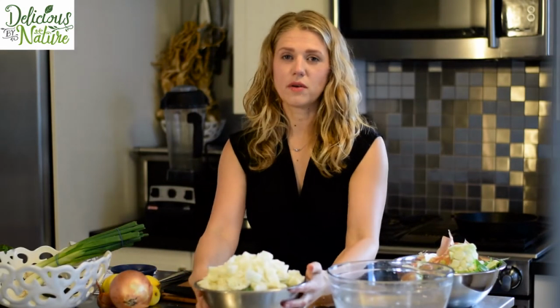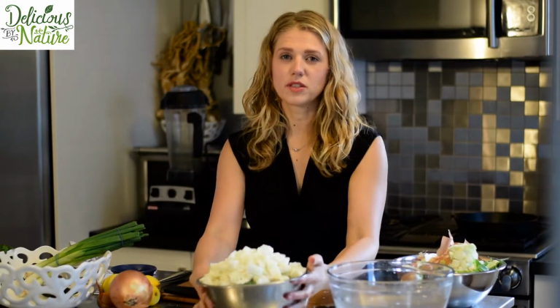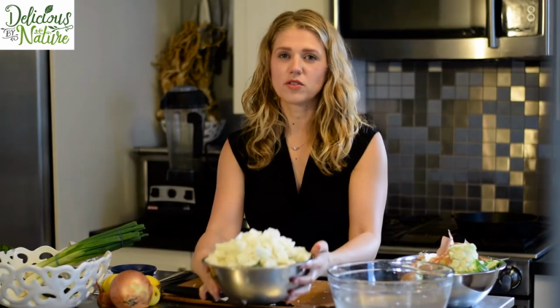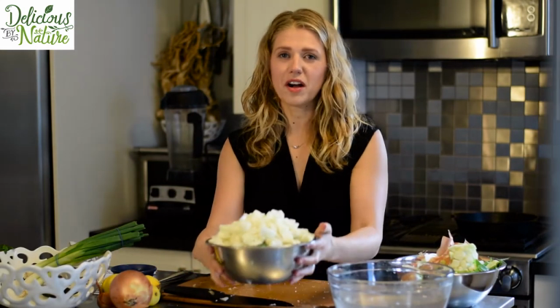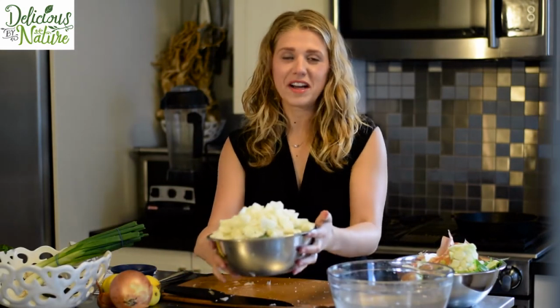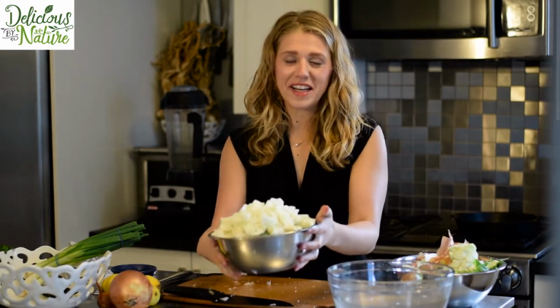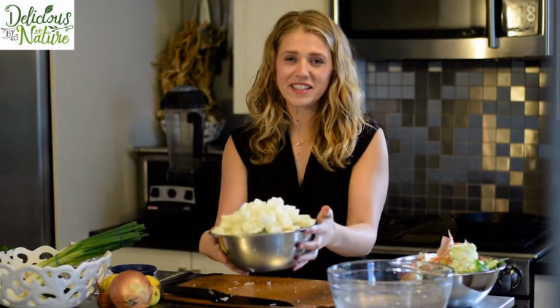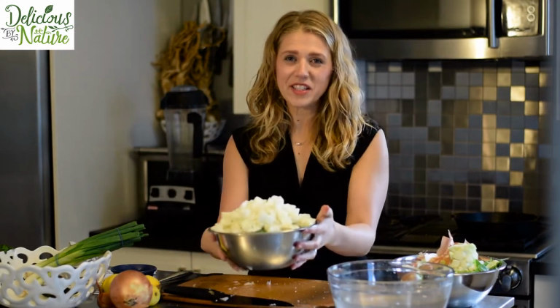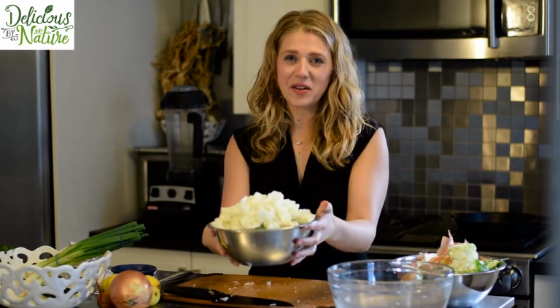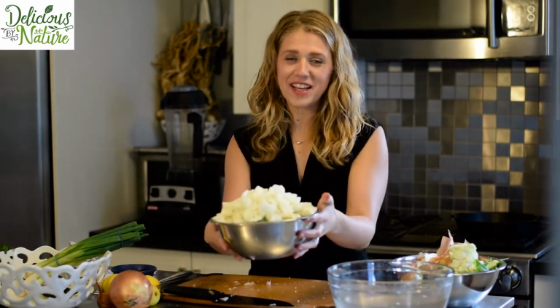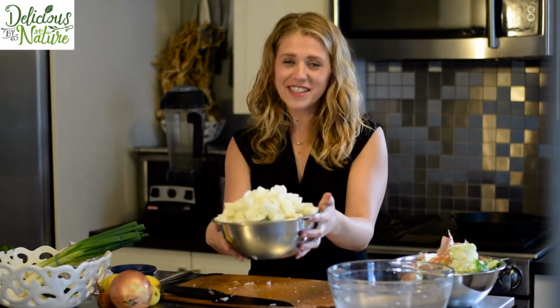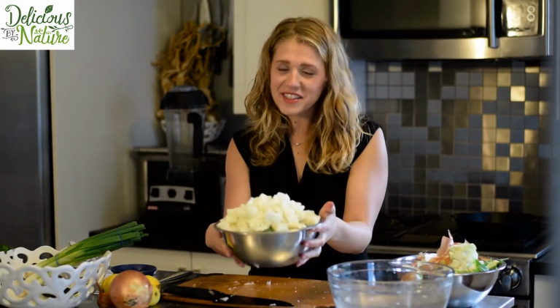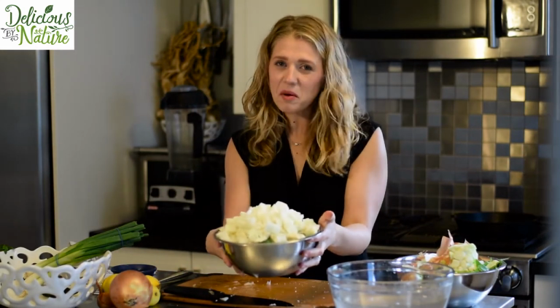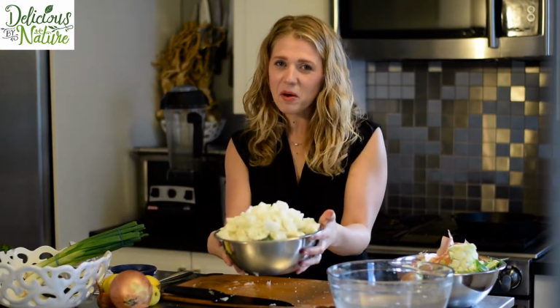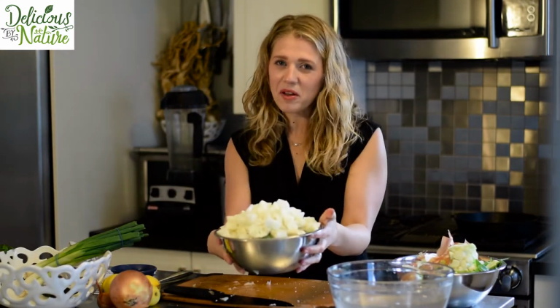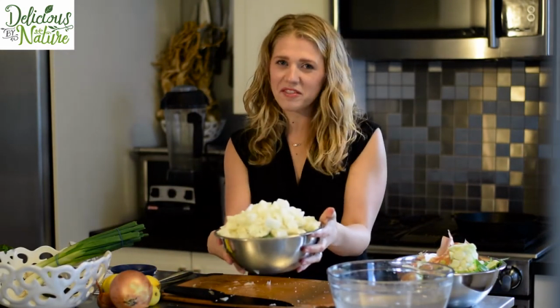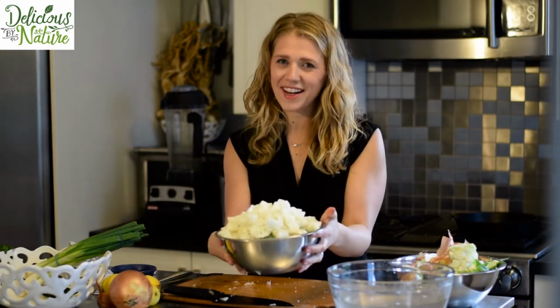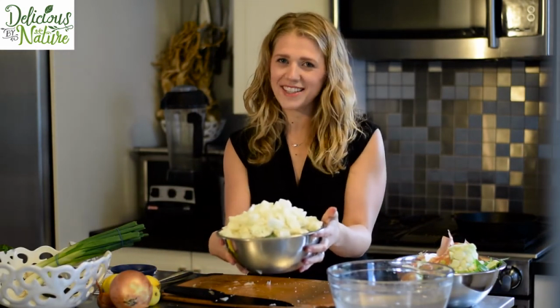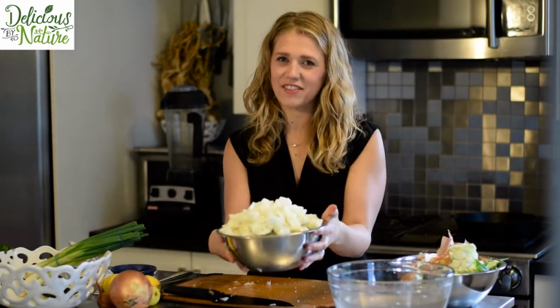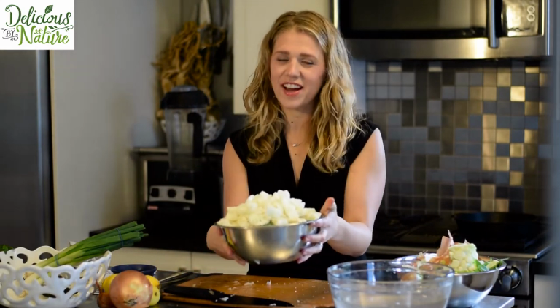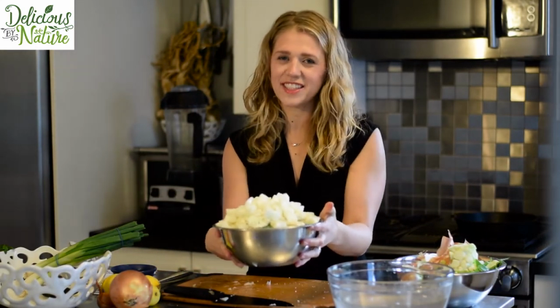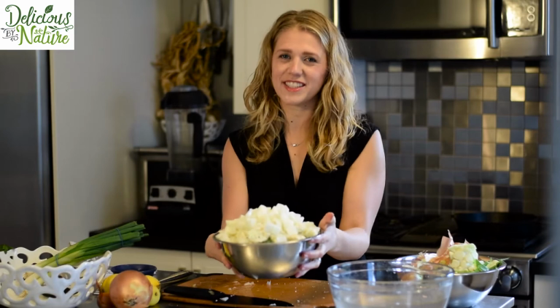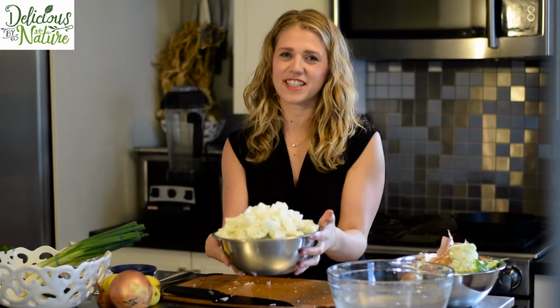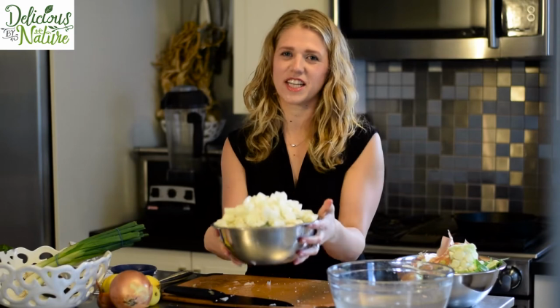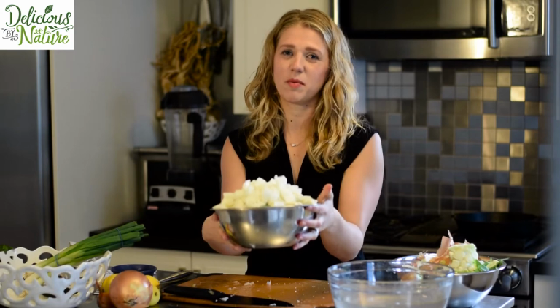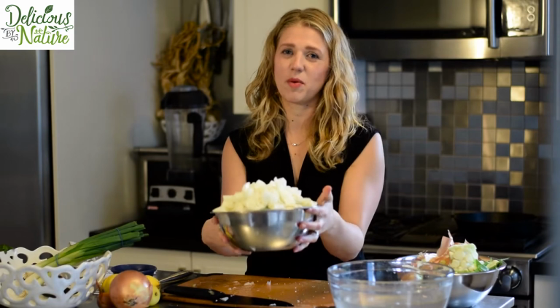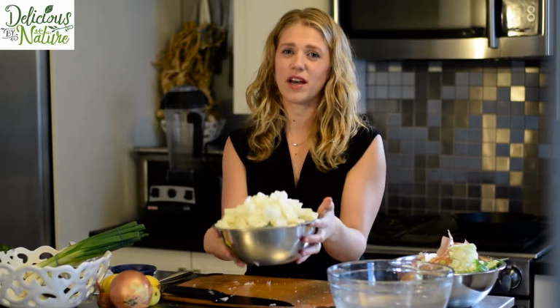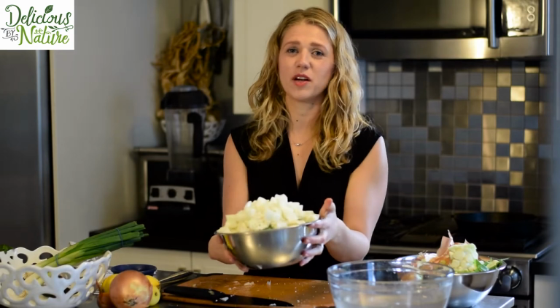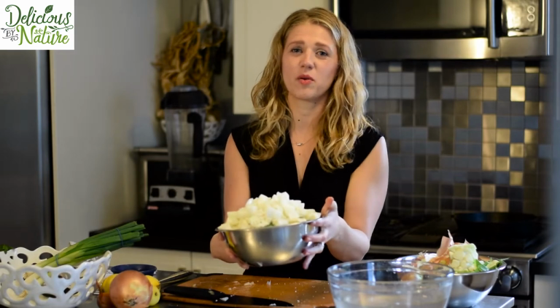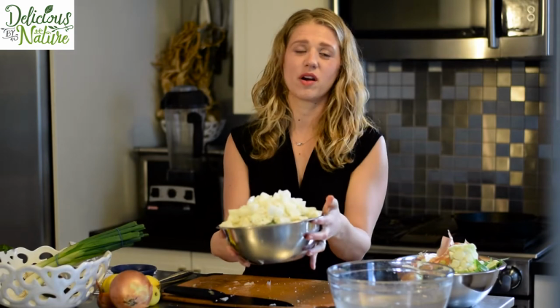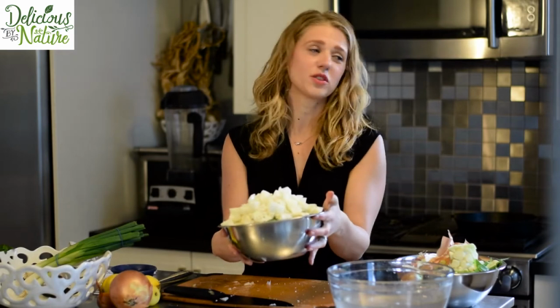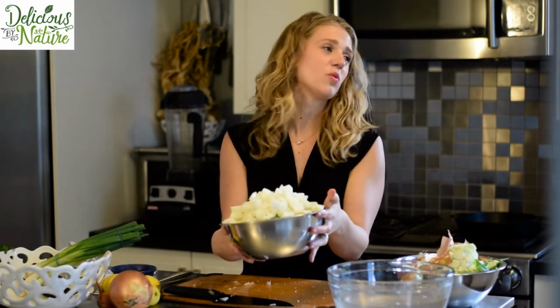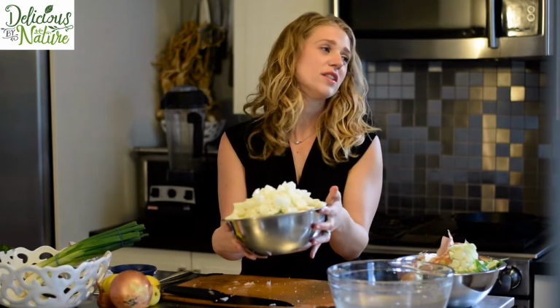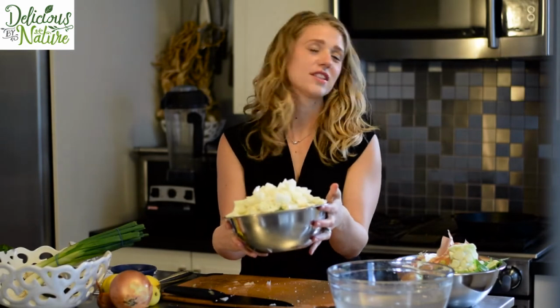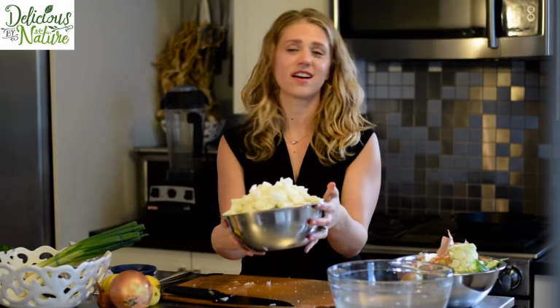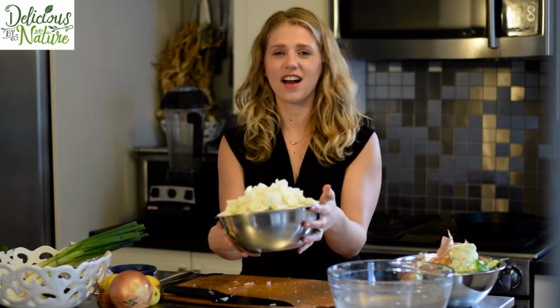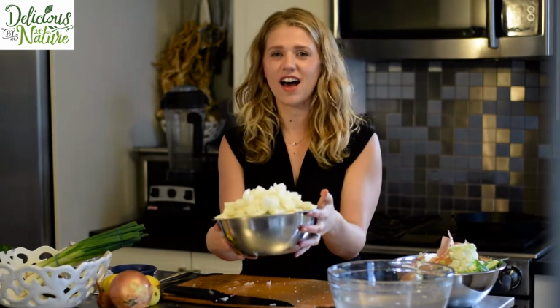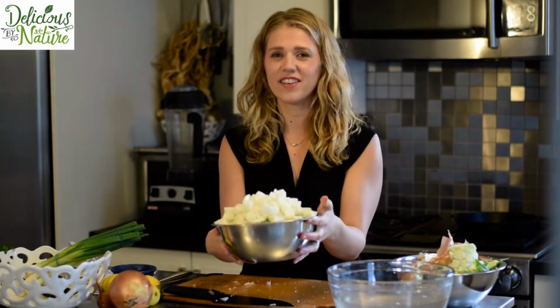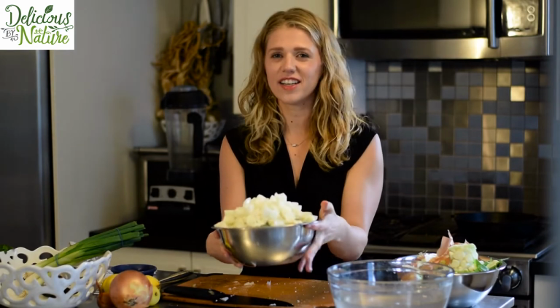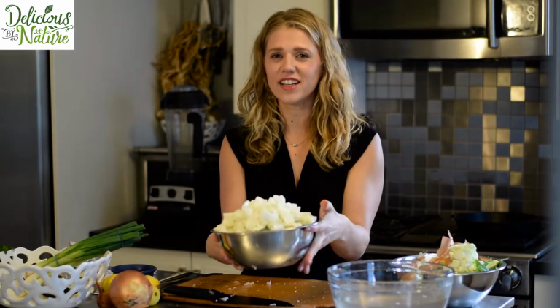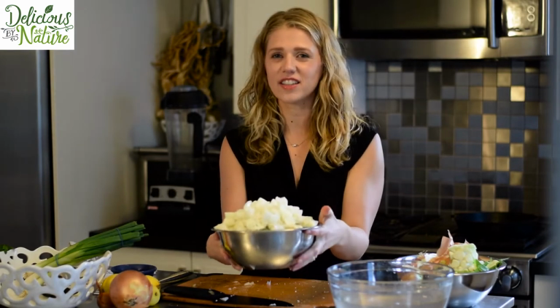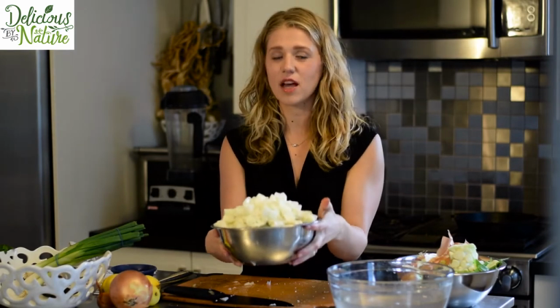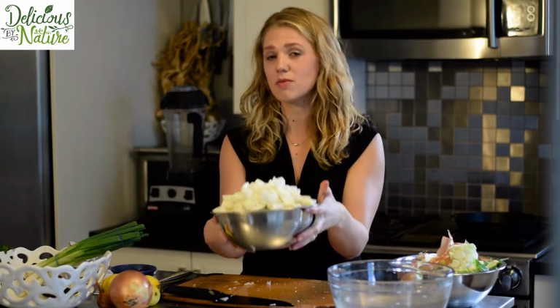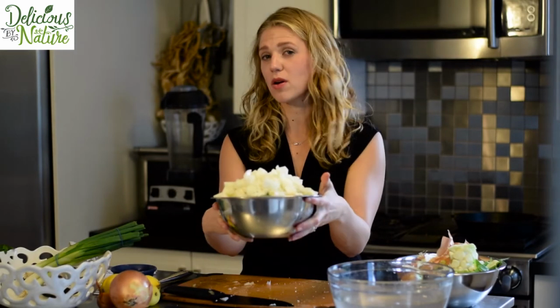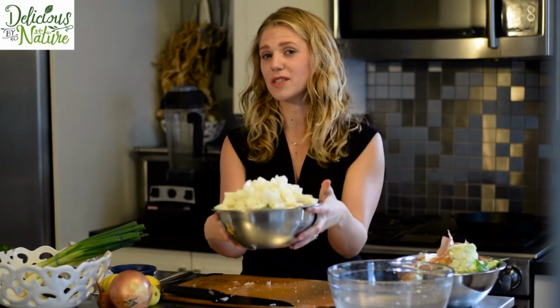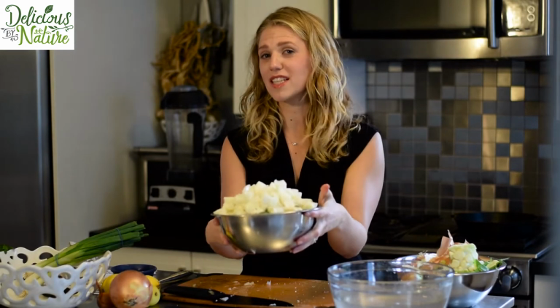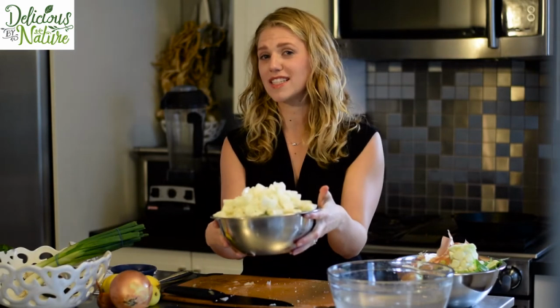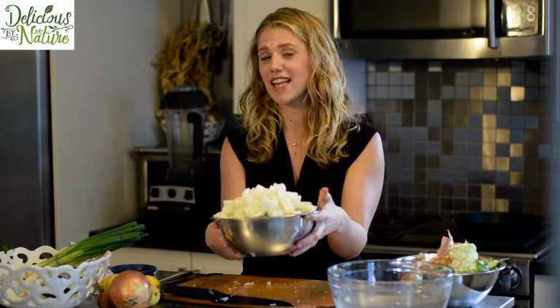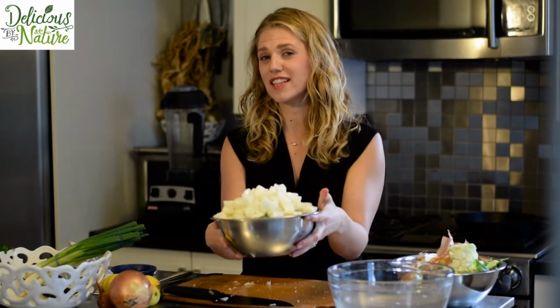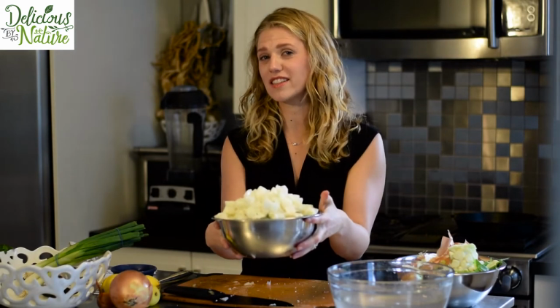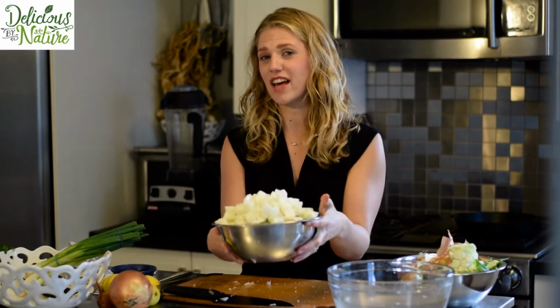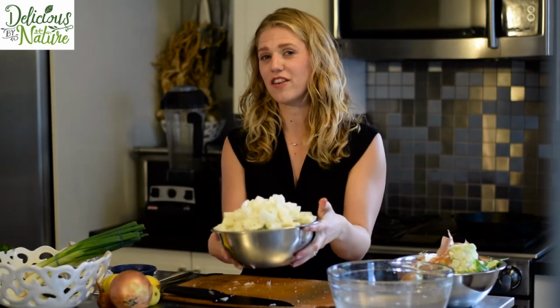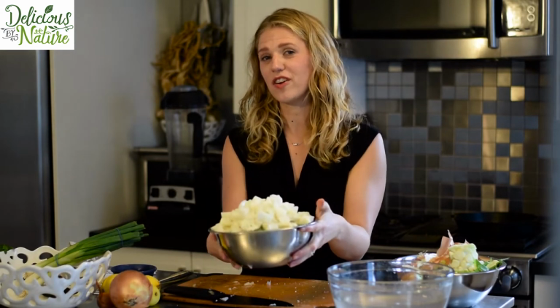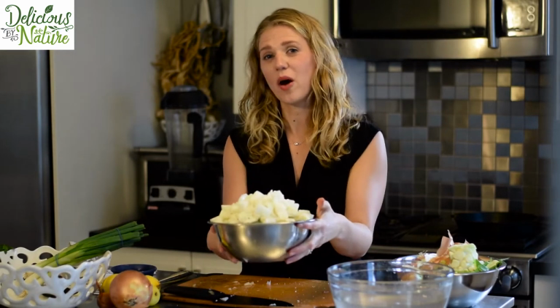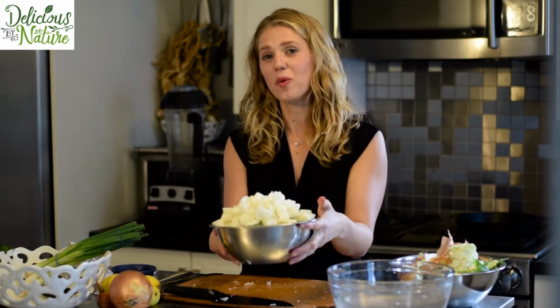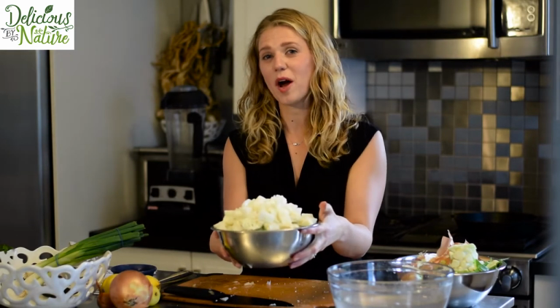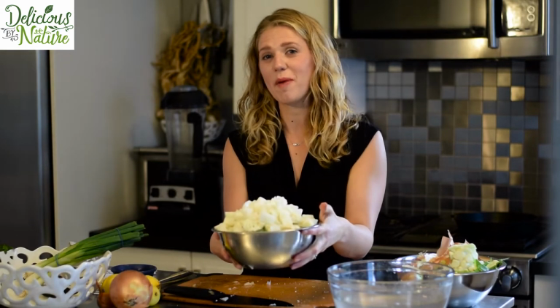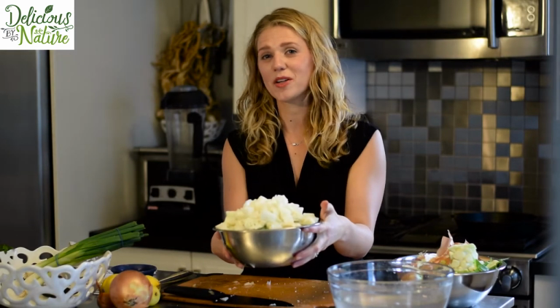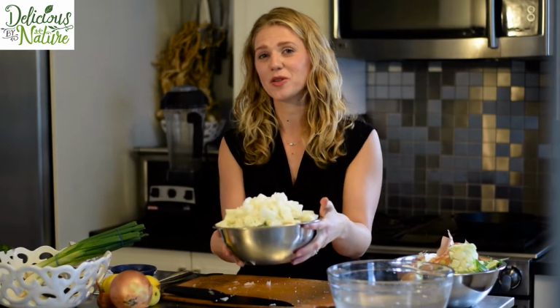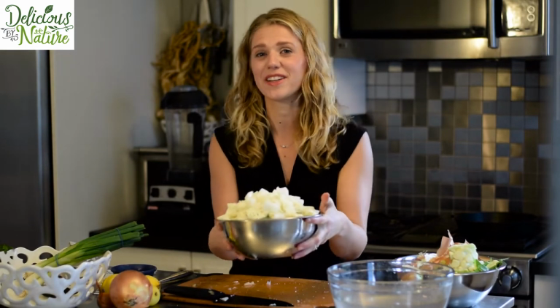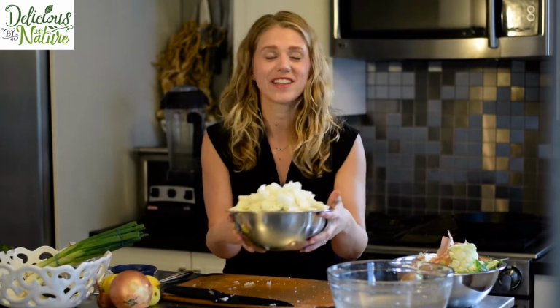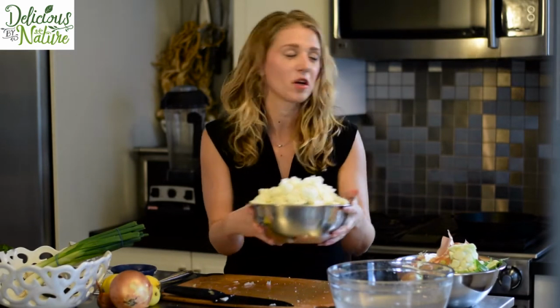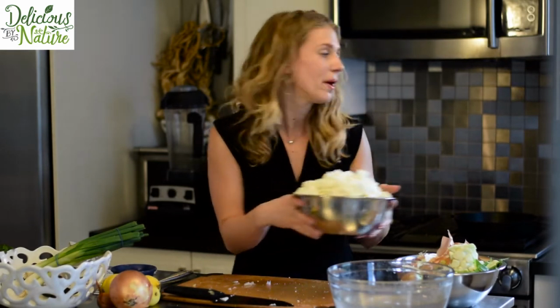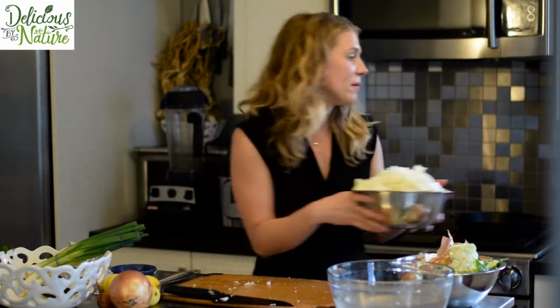That was a strong onion! So this is our bowl of veggies that's going to be ready to roast once our oven clears up, so I'm just going to set this aside for now and we'll come back to it in a little bit.